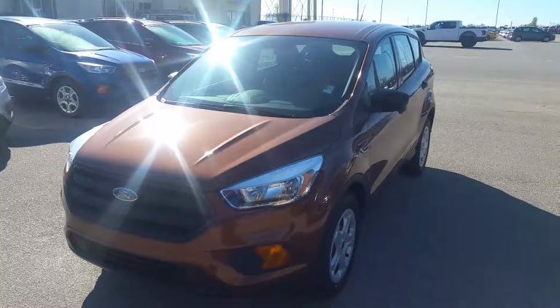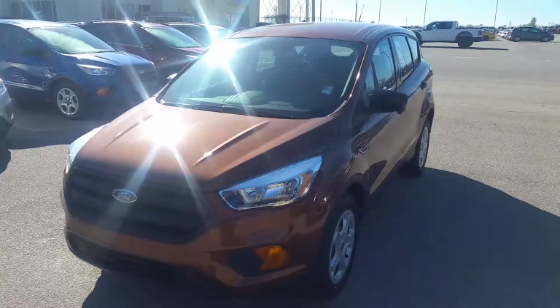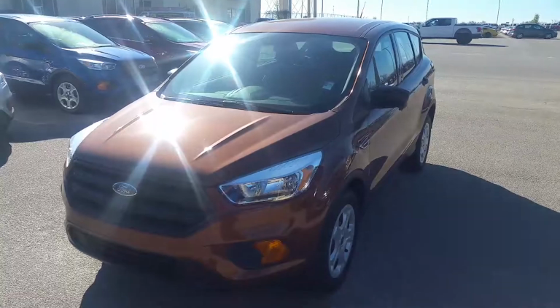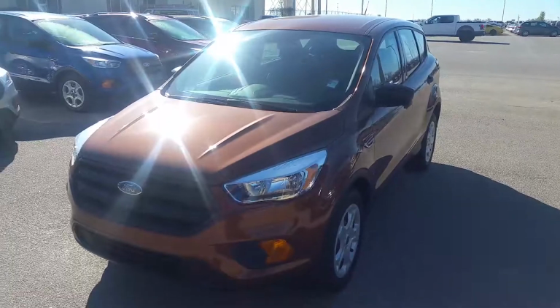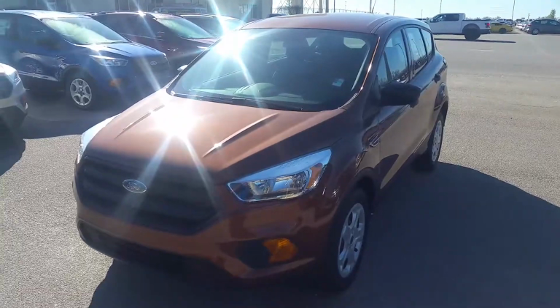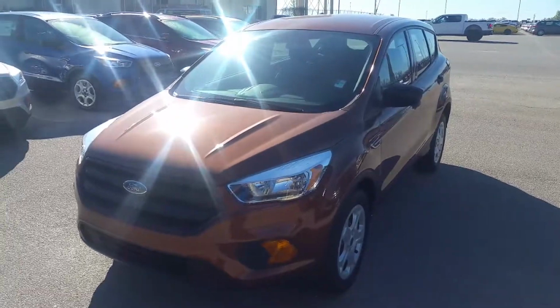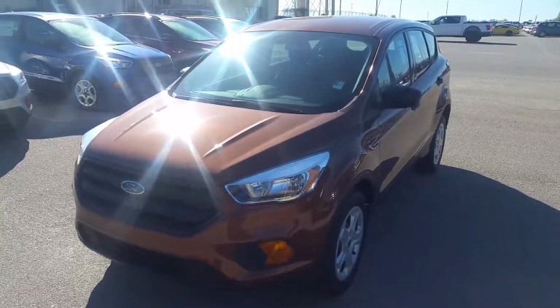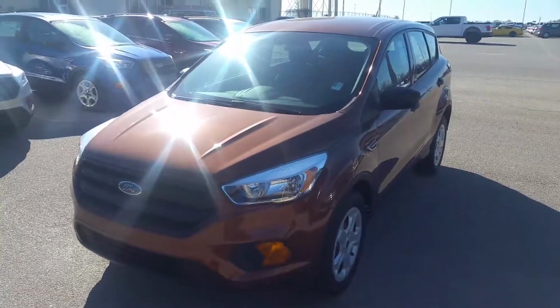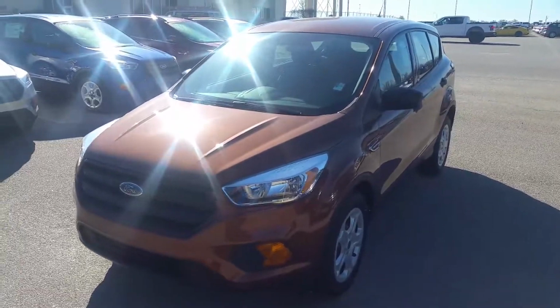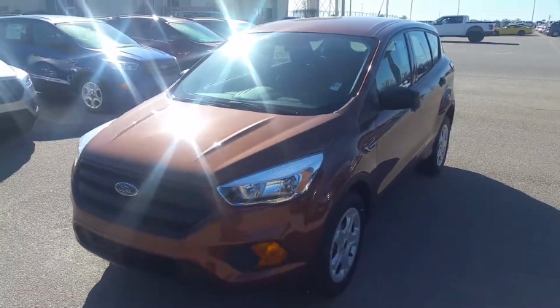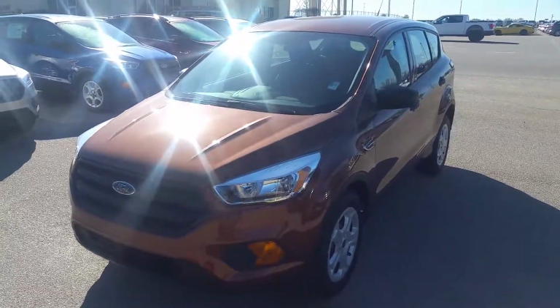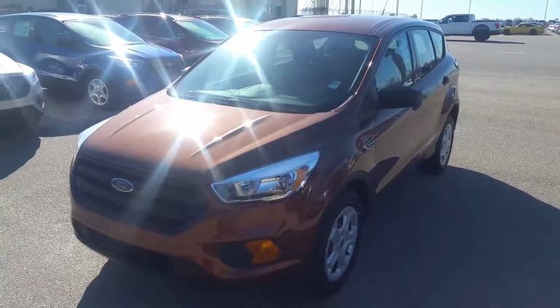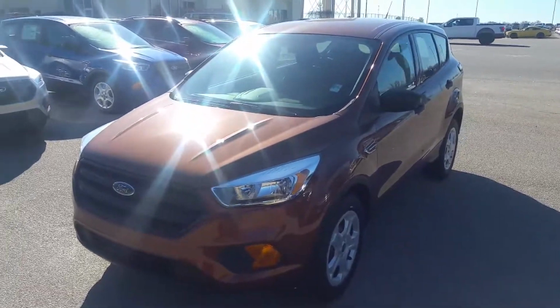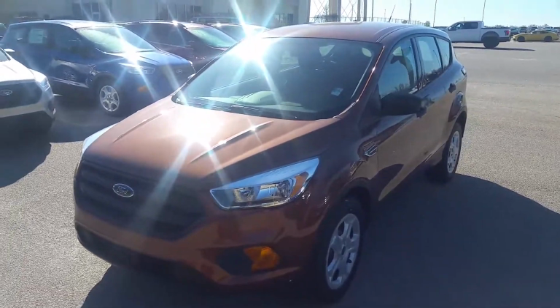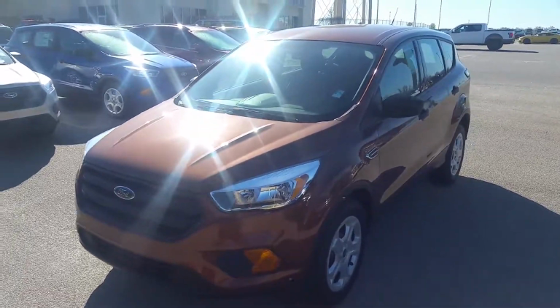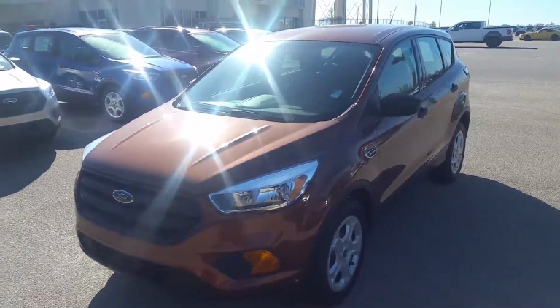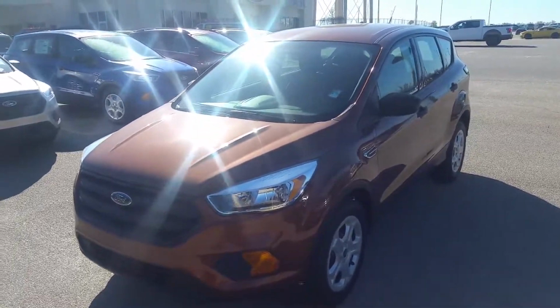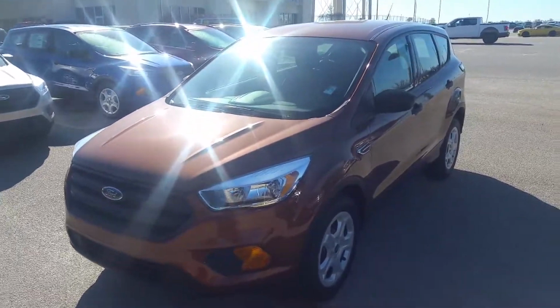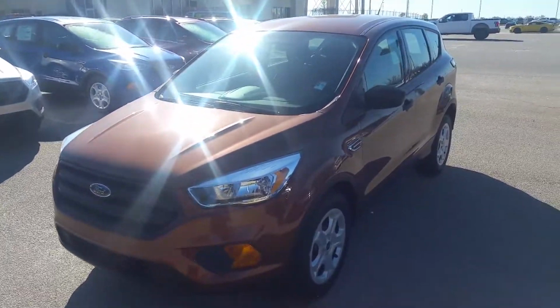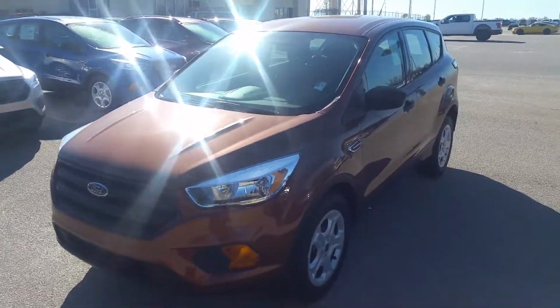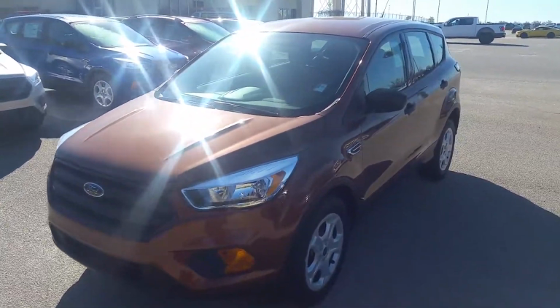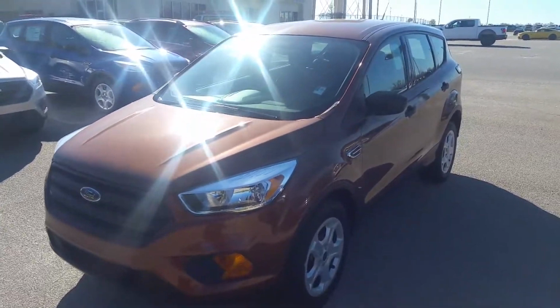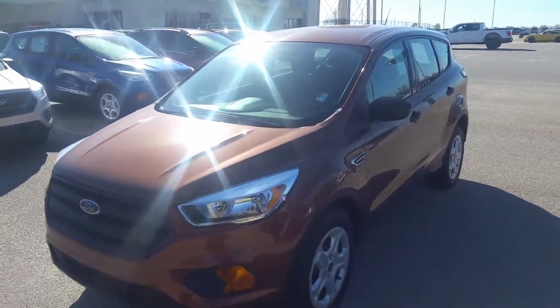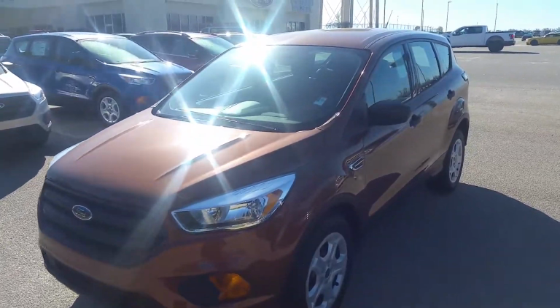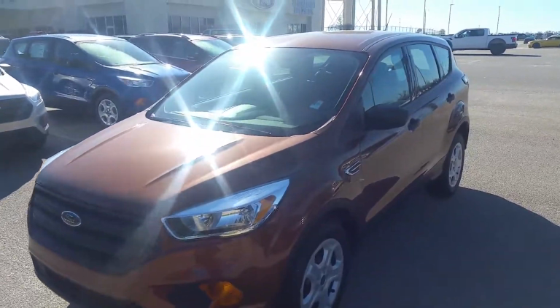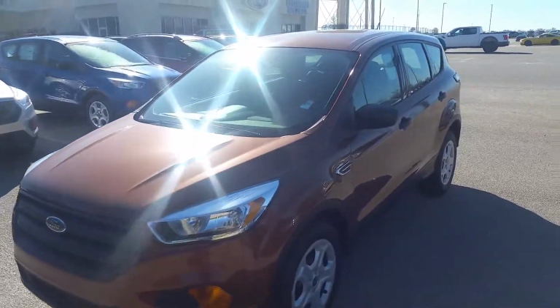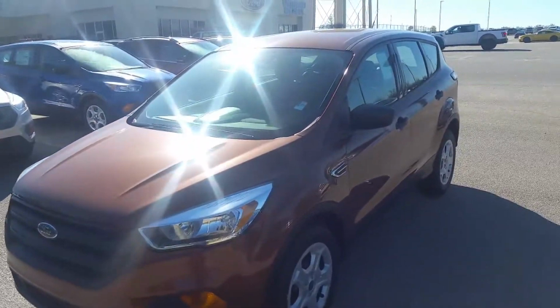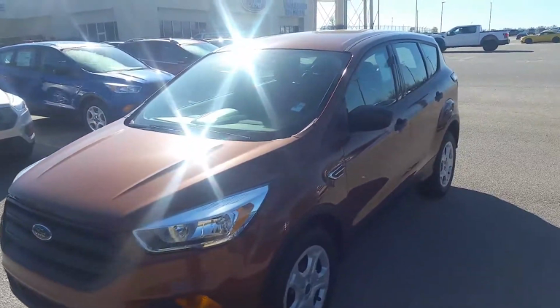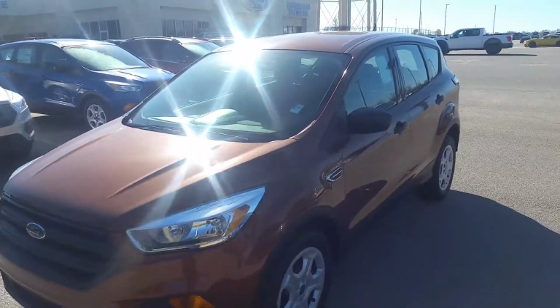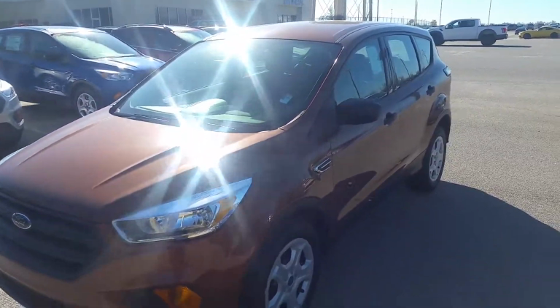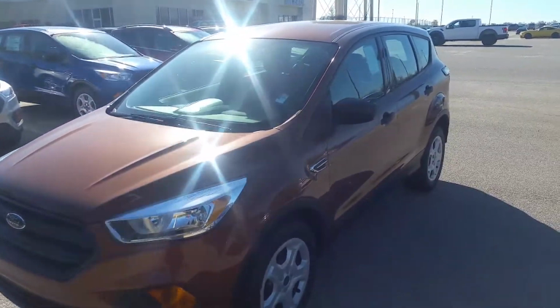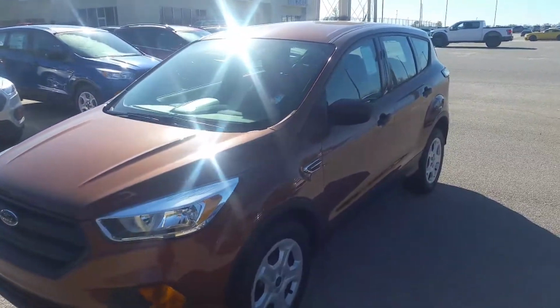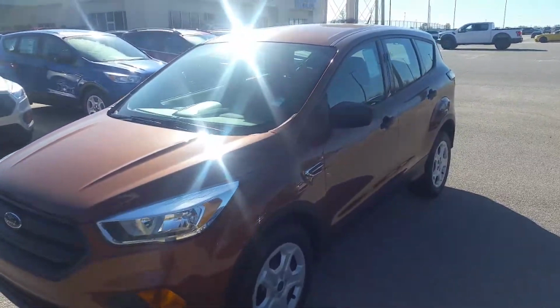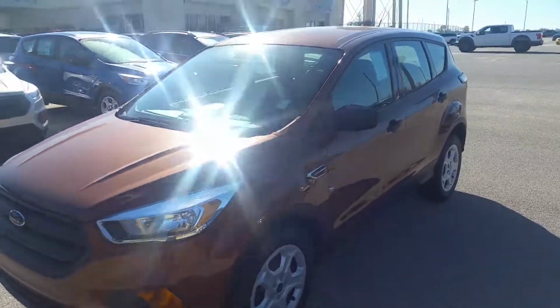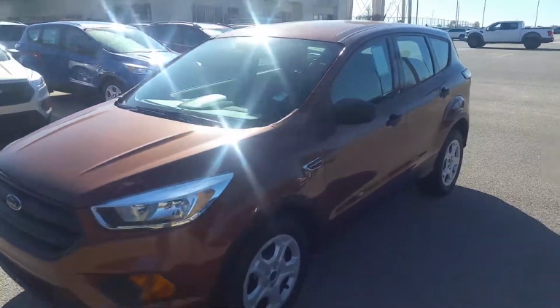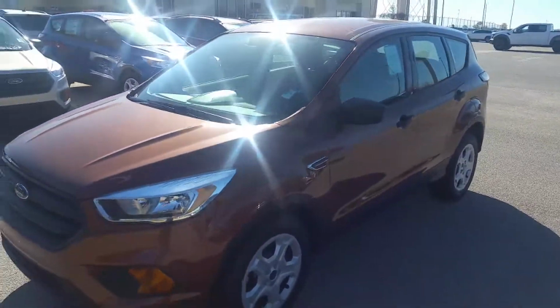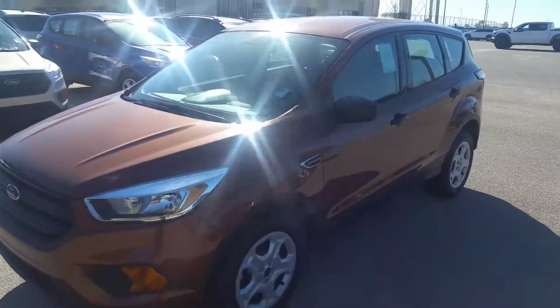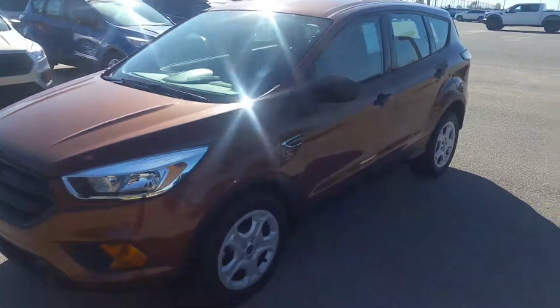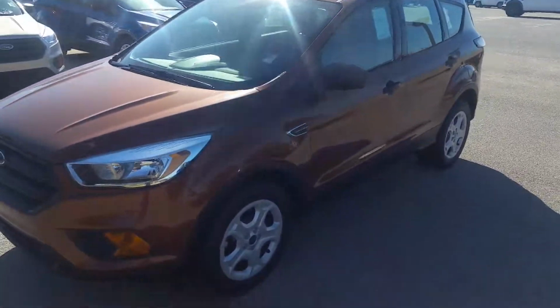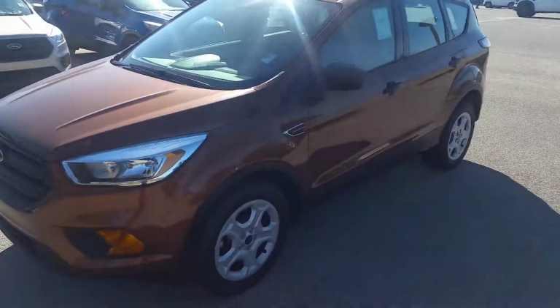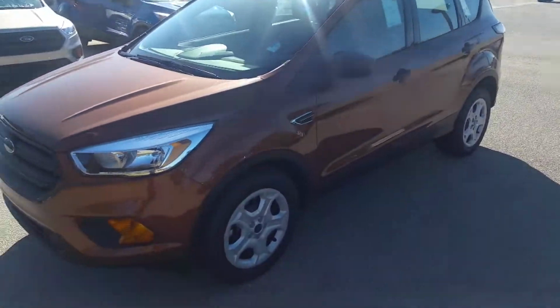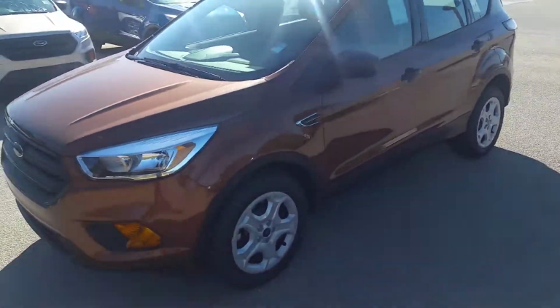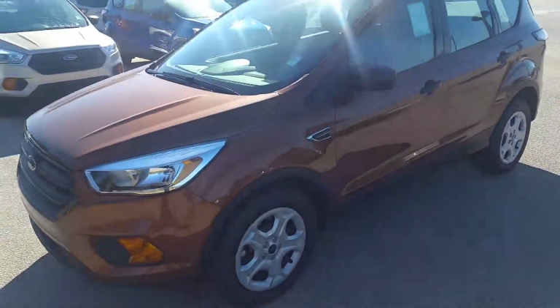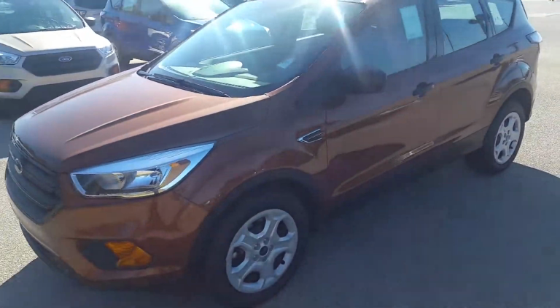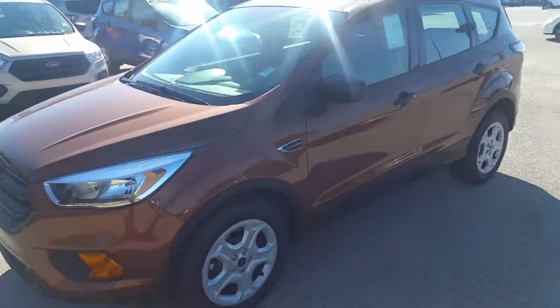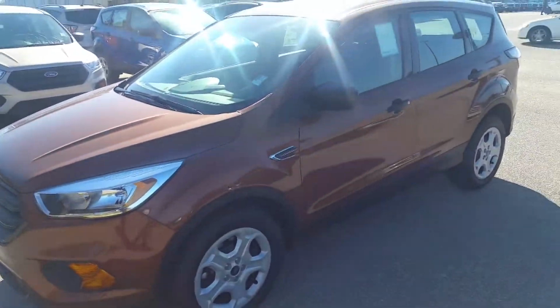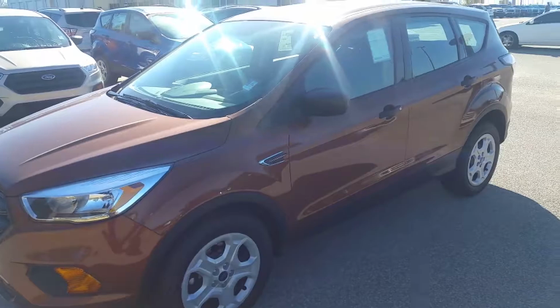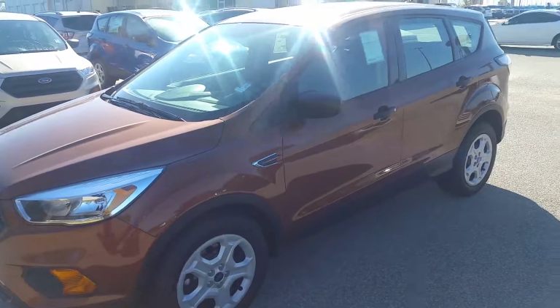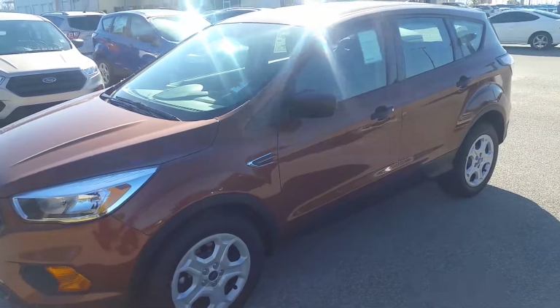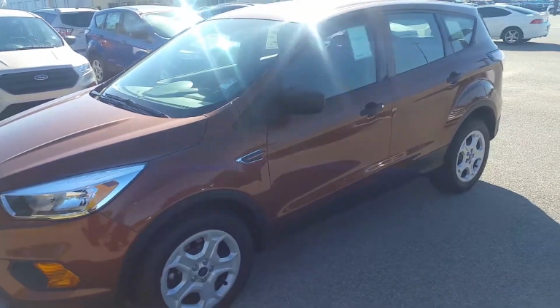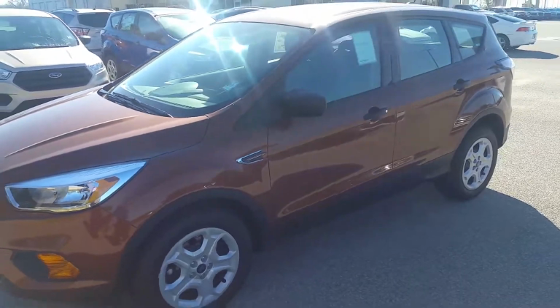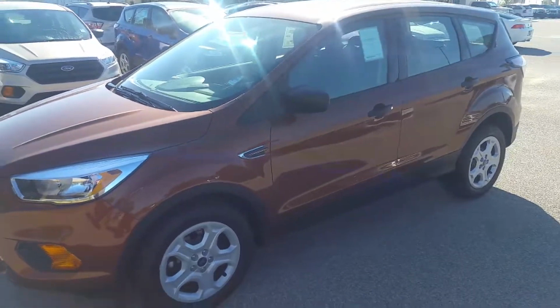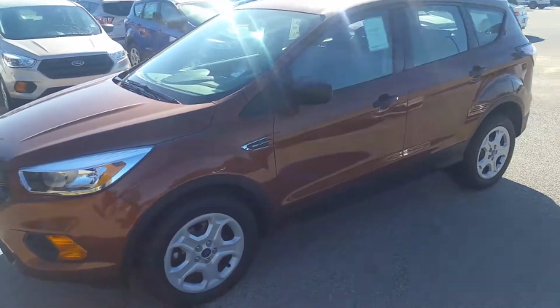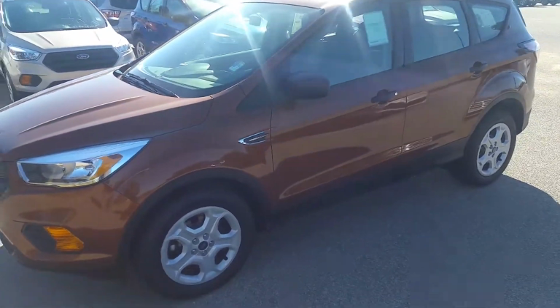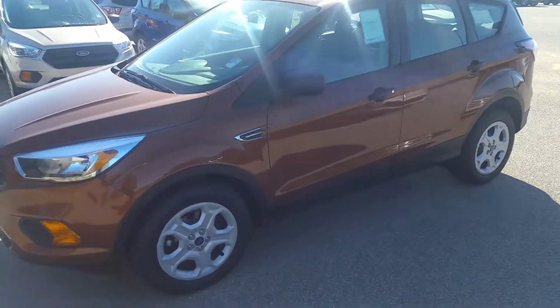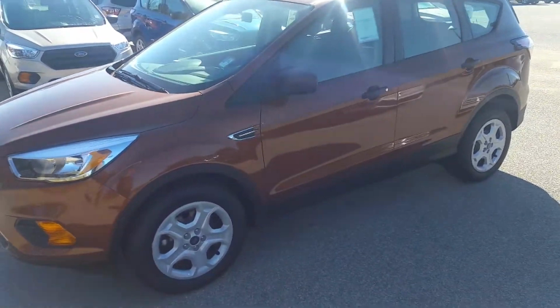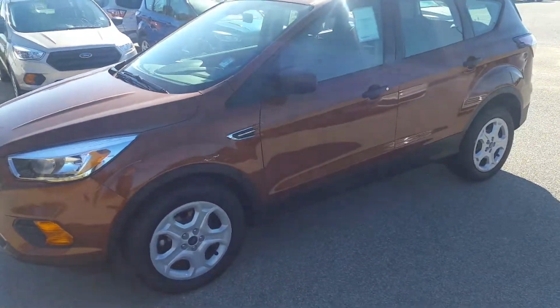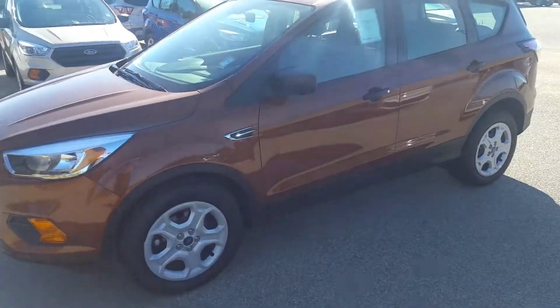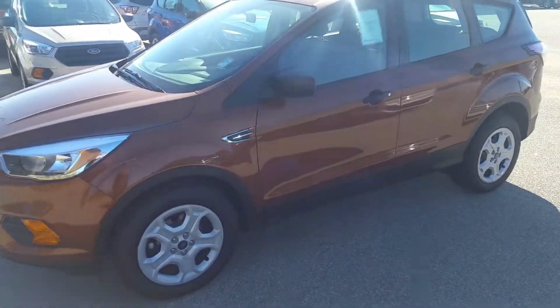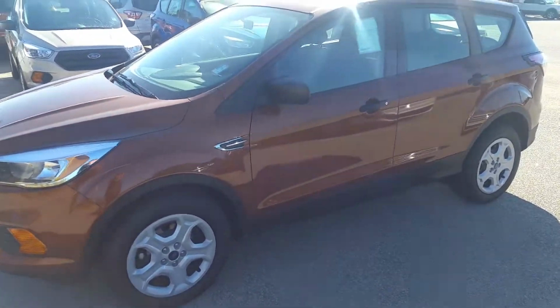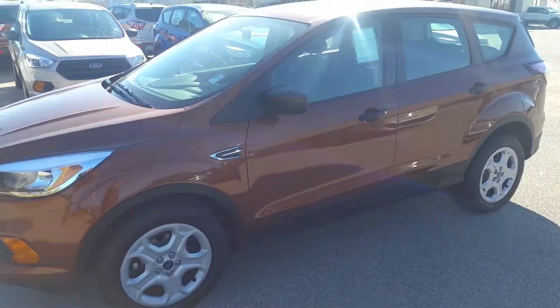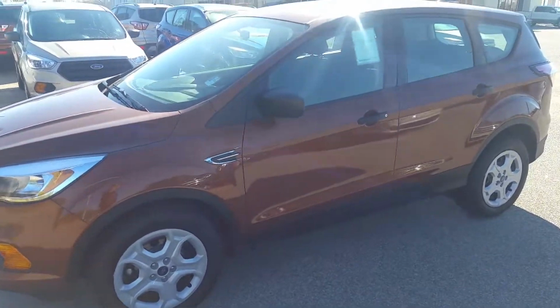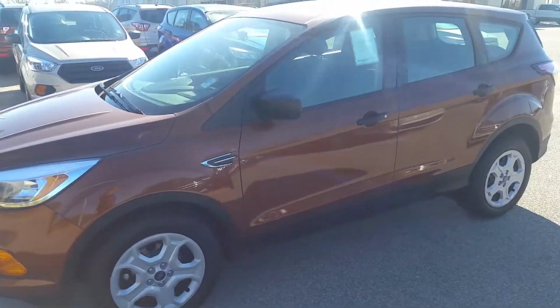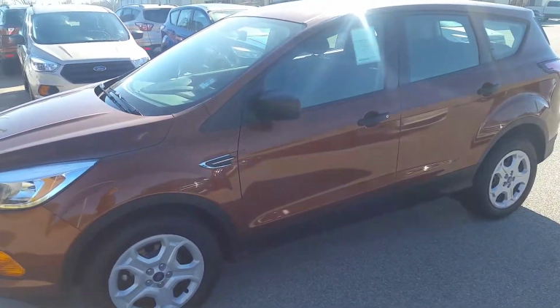Hi there, Alan. This is David Lang over at William Mizell Ford here in Waynesboro, Georgia. Here's a quick look at something I think might actually work for you.